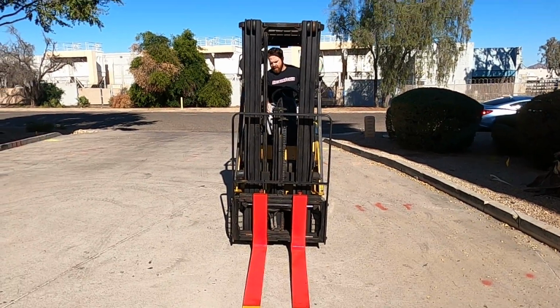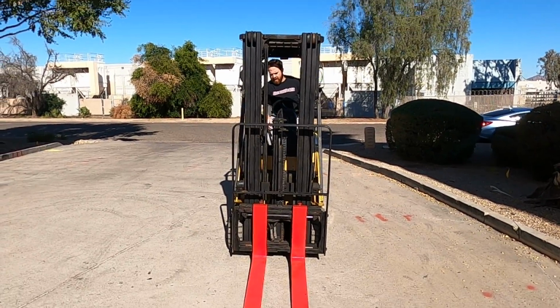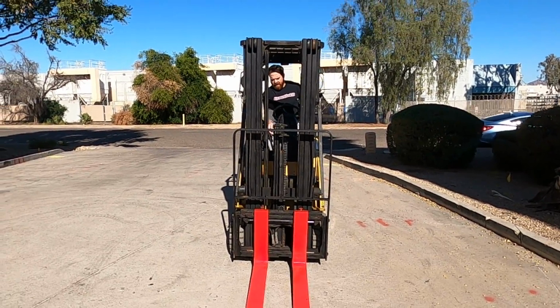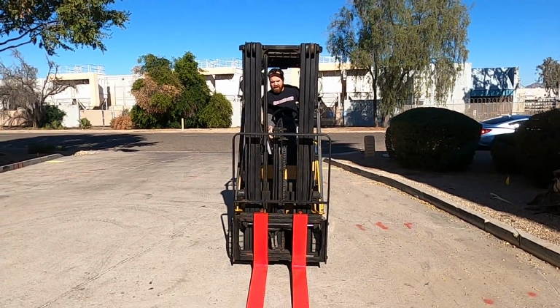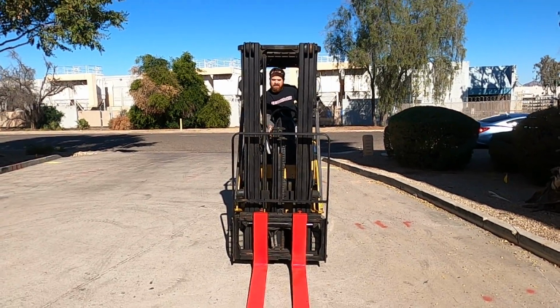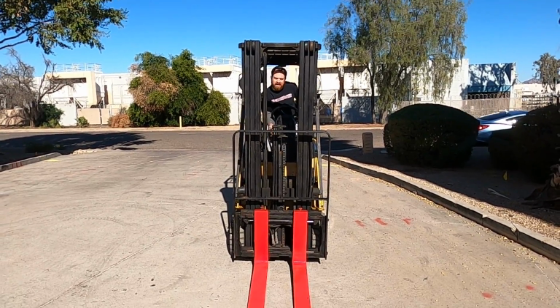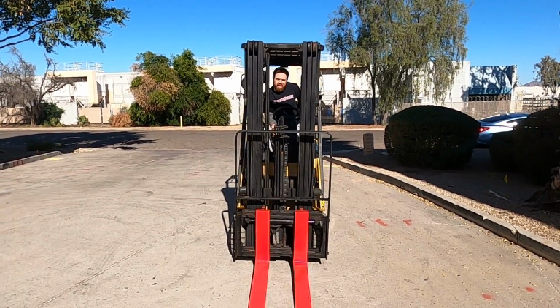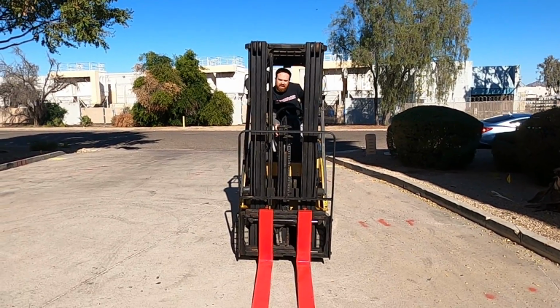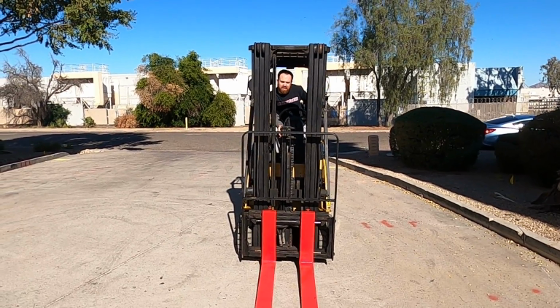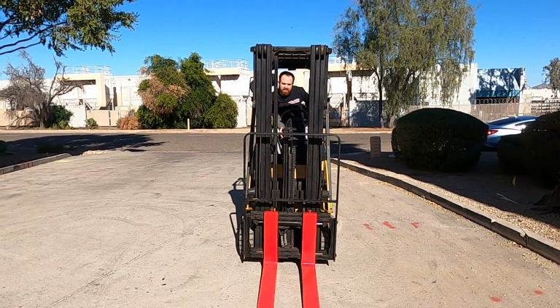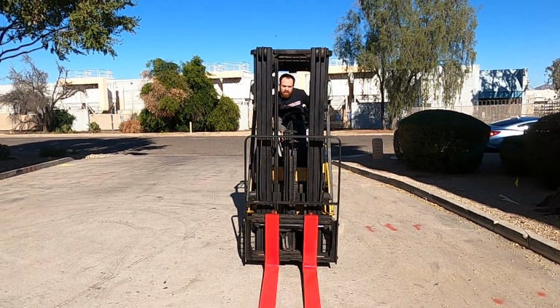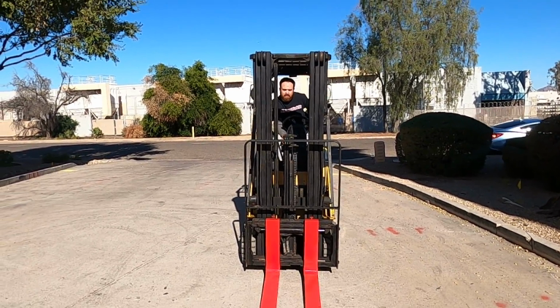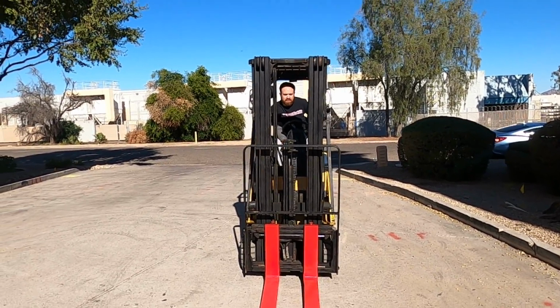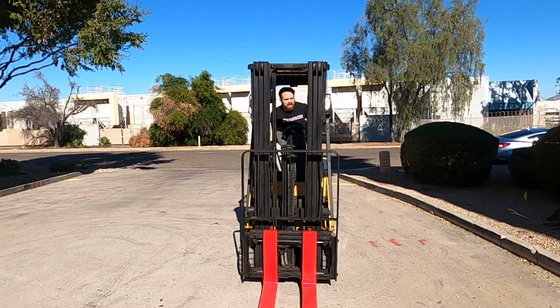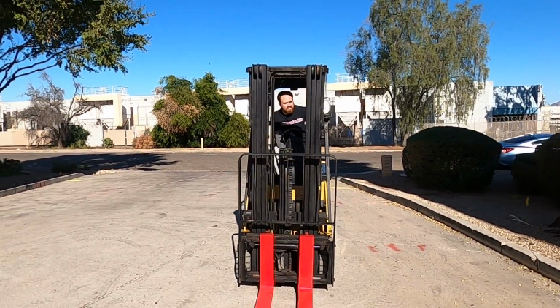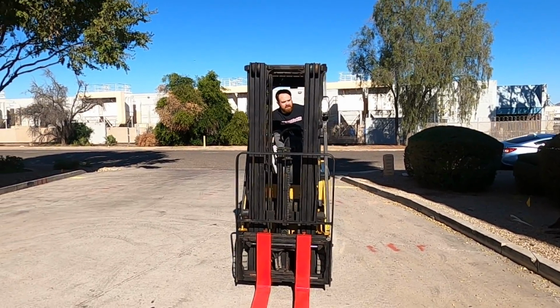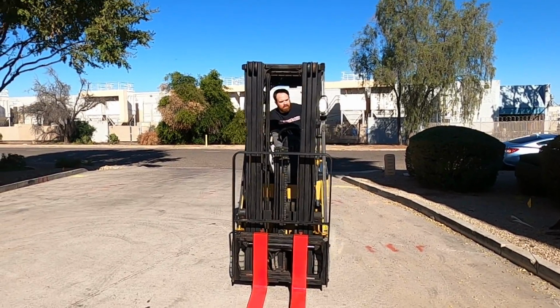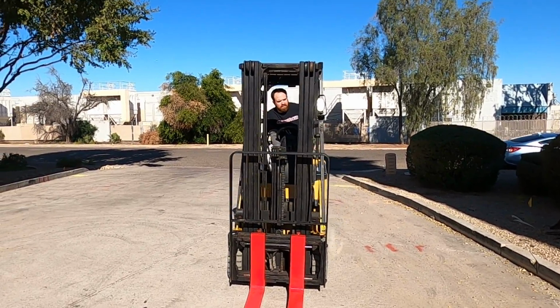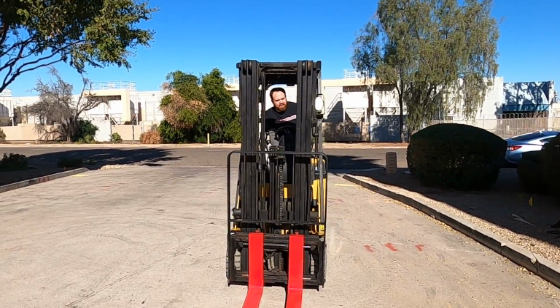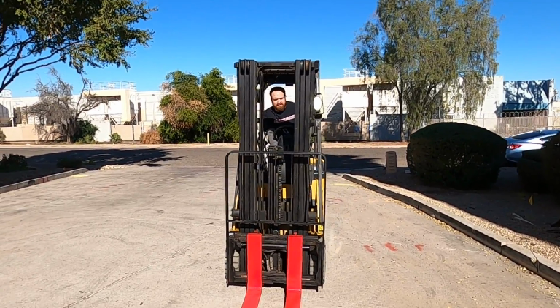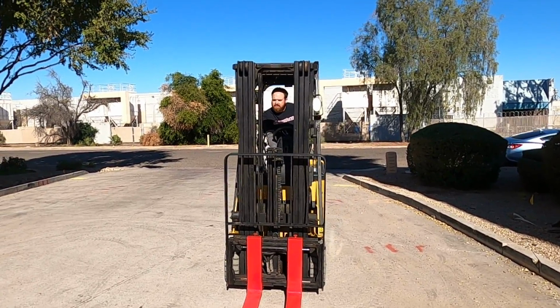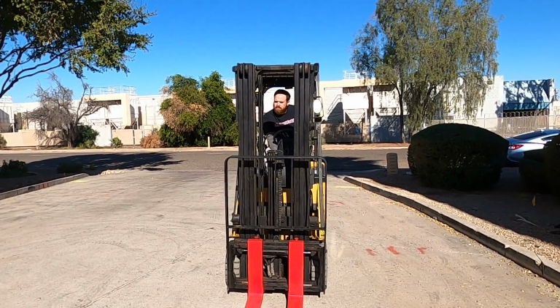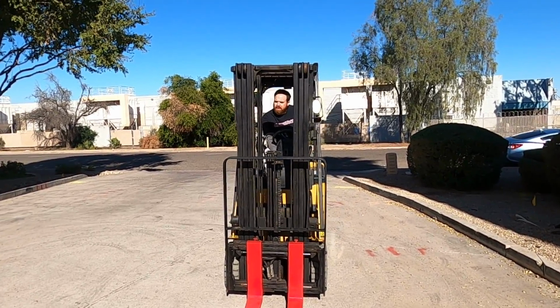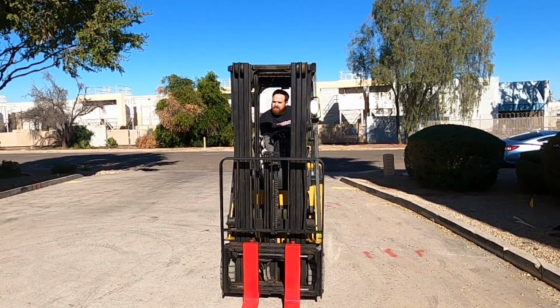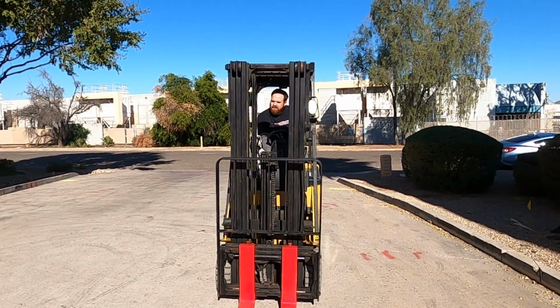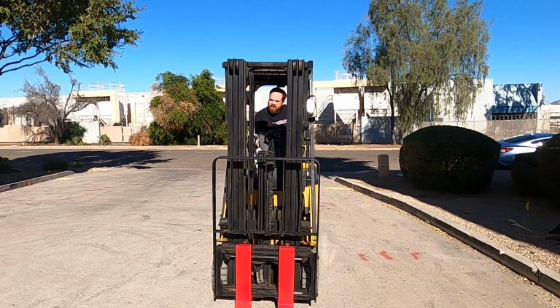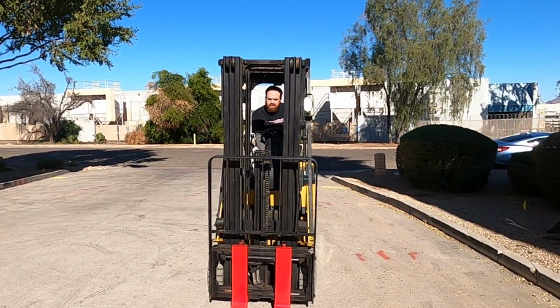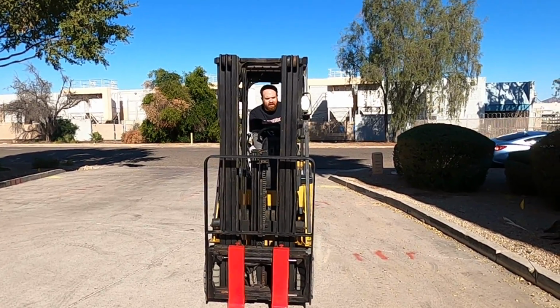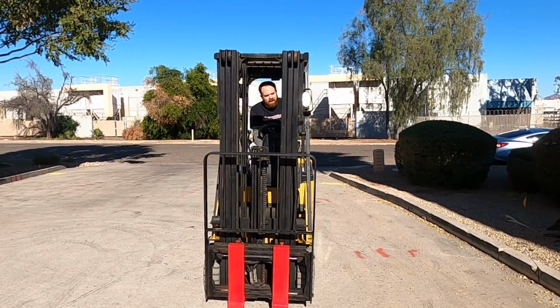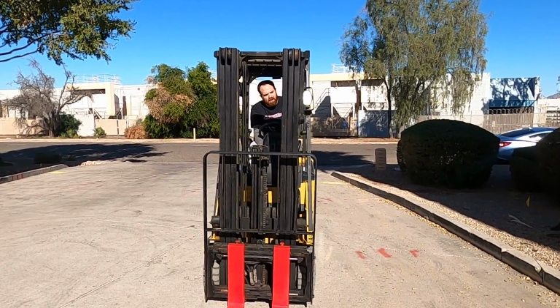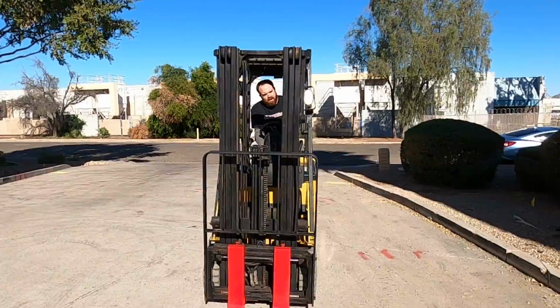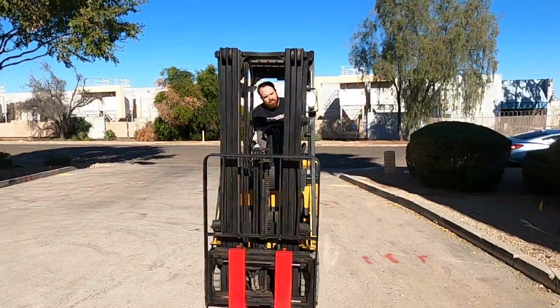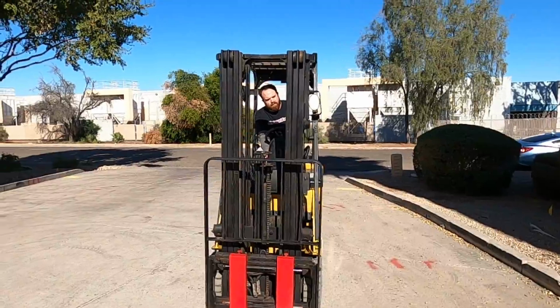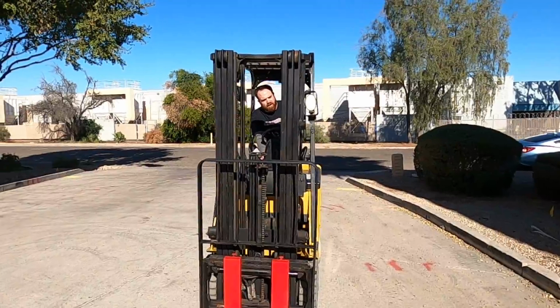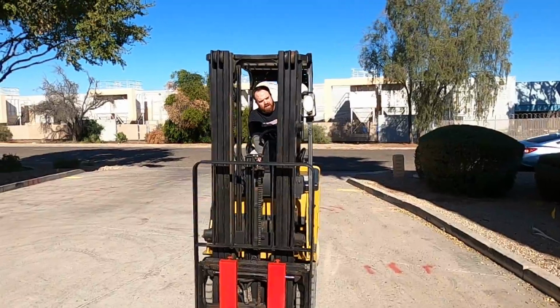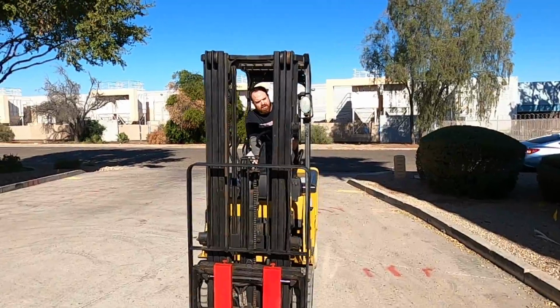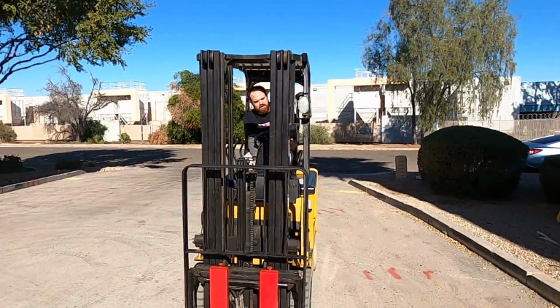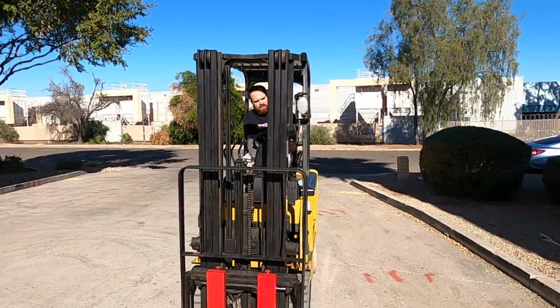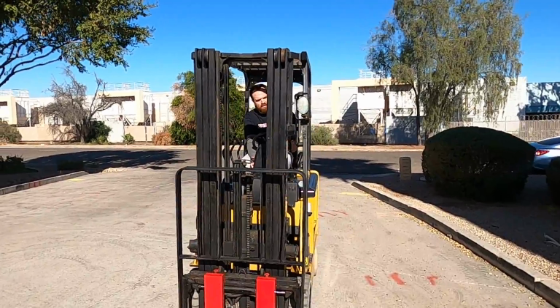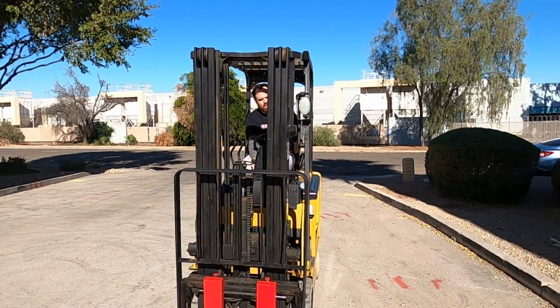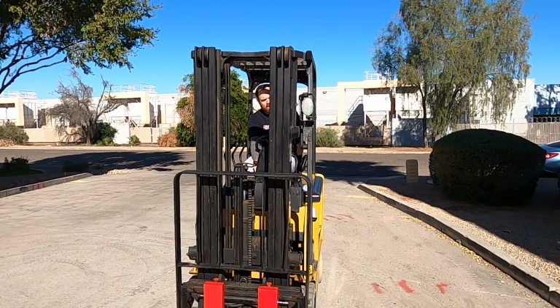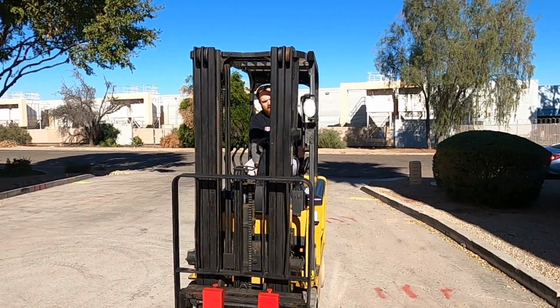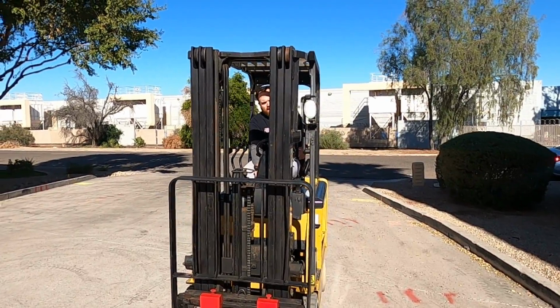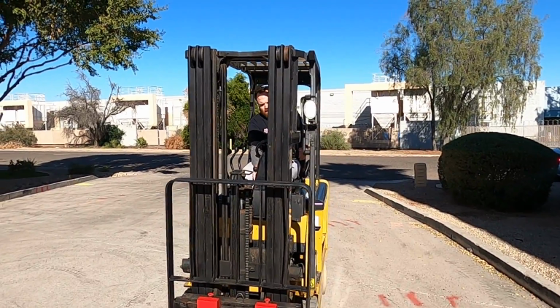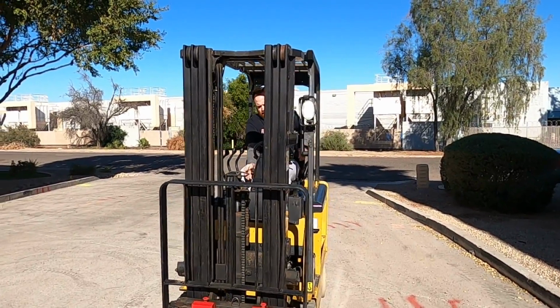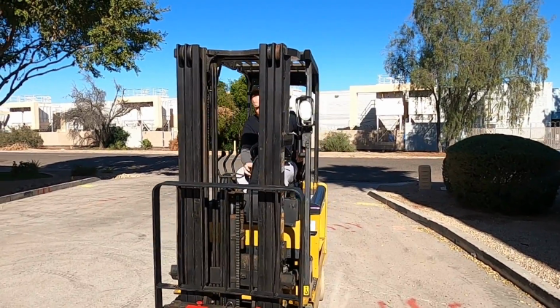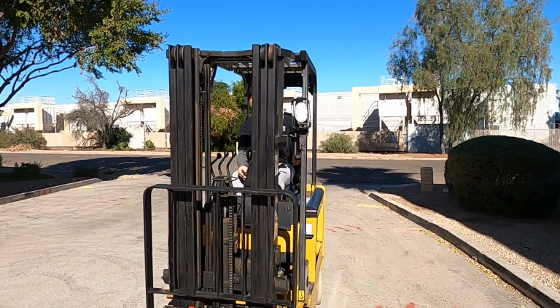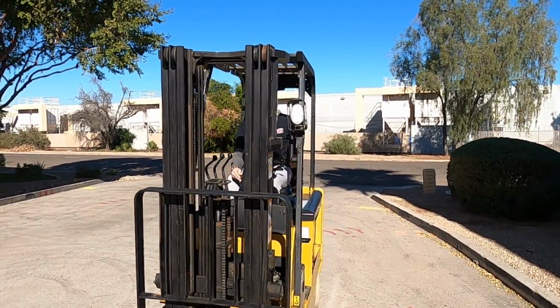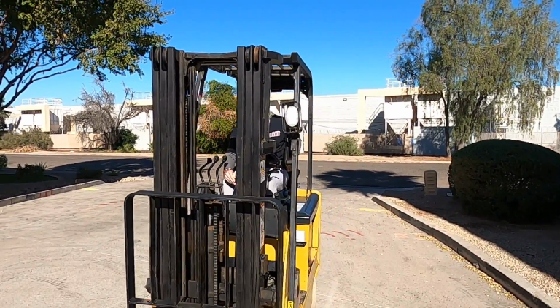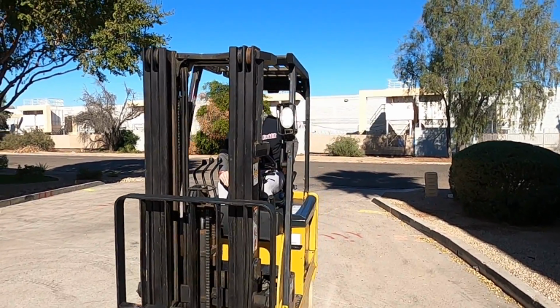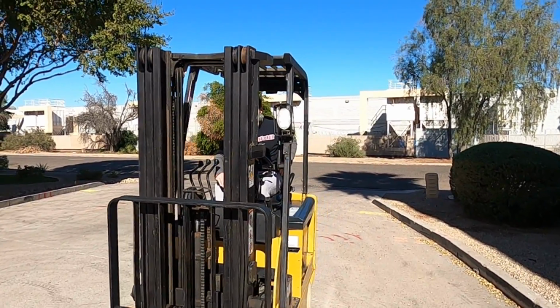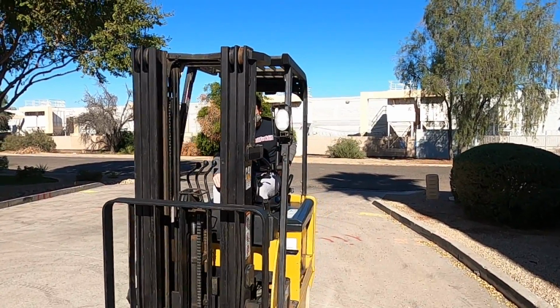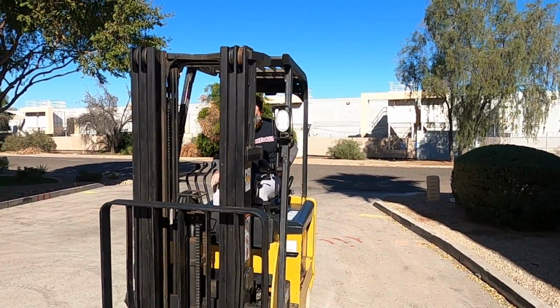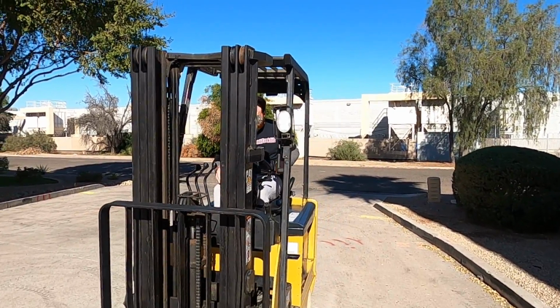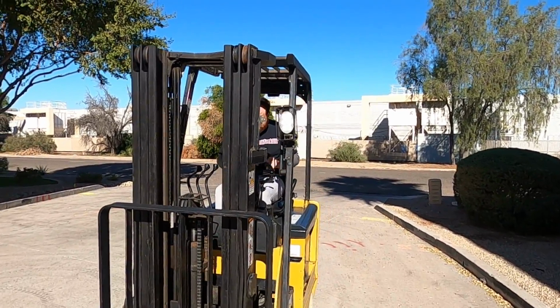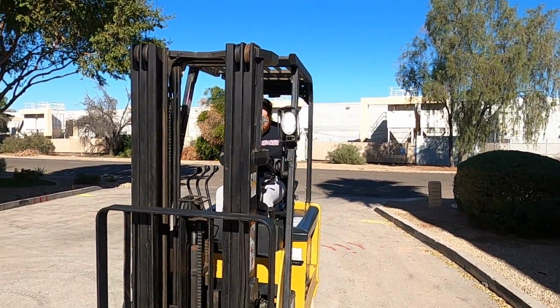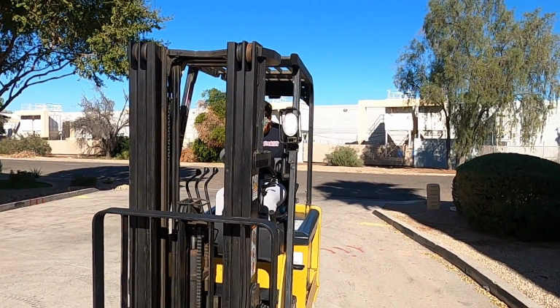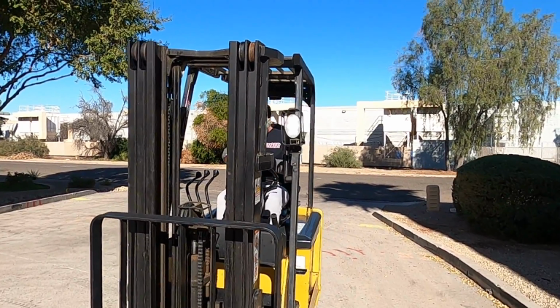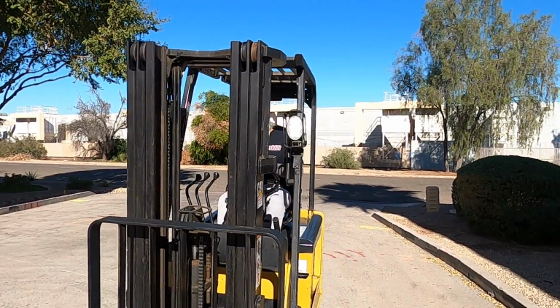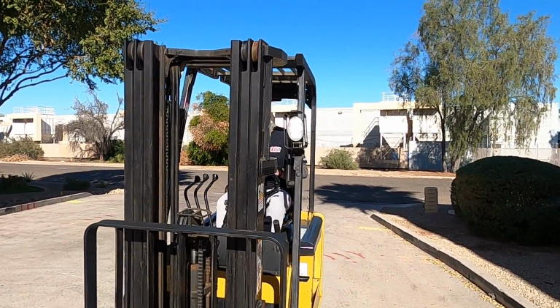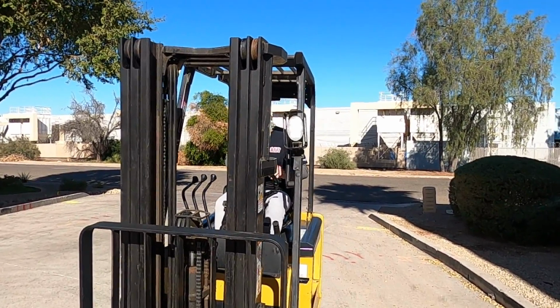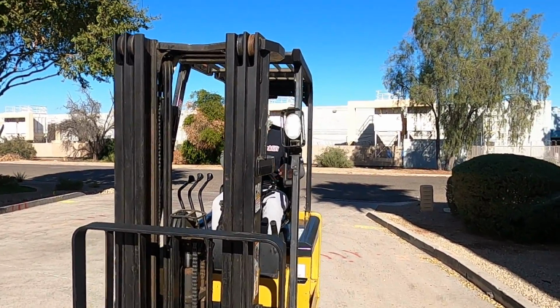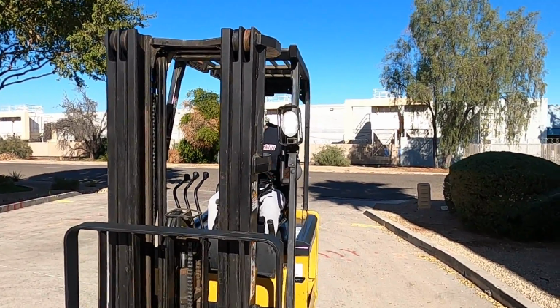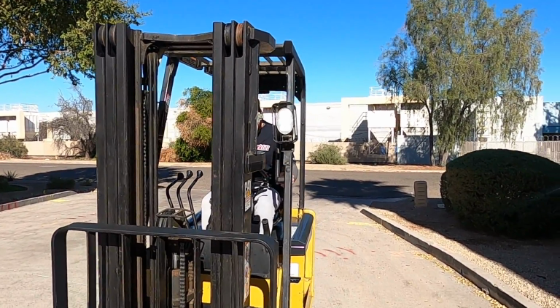I got excited and didn't turn those lights on, but there's the switch and there they are operating. I'll get off and shut the video down.